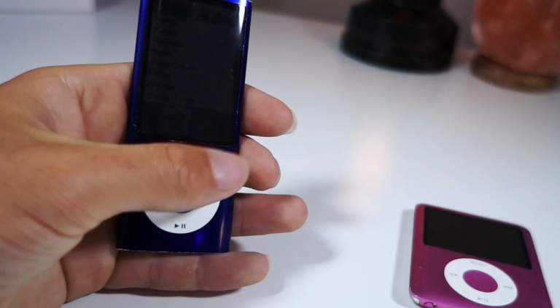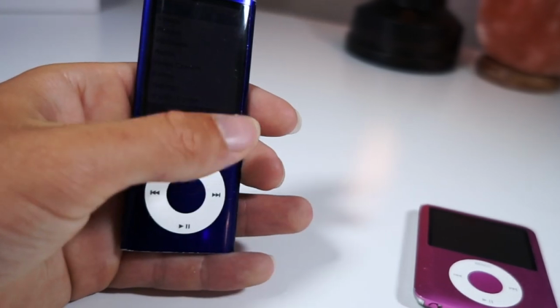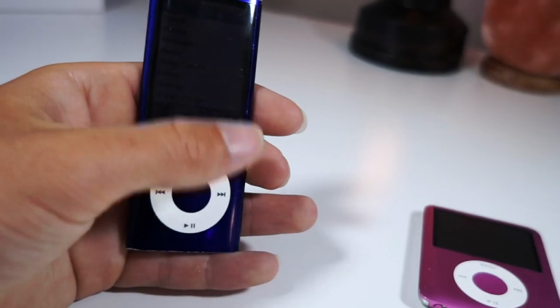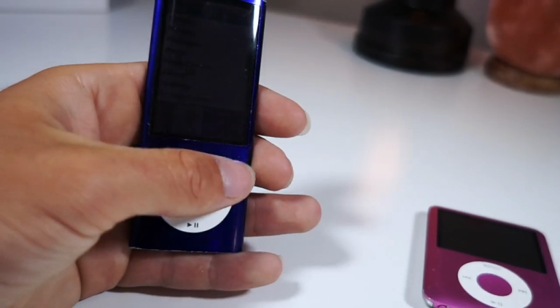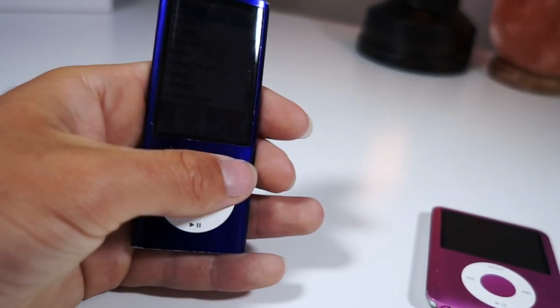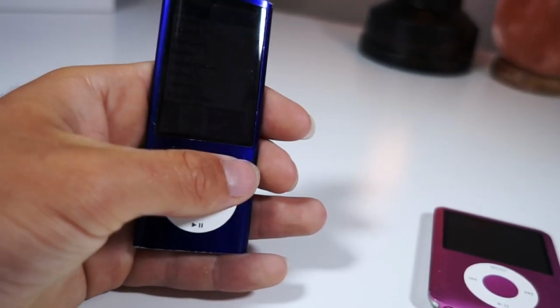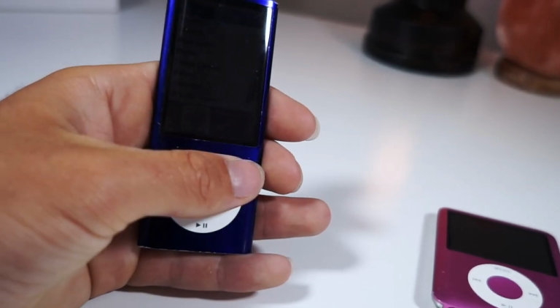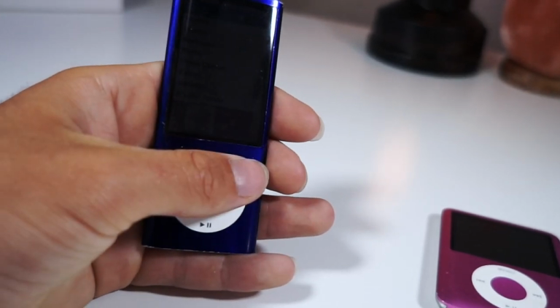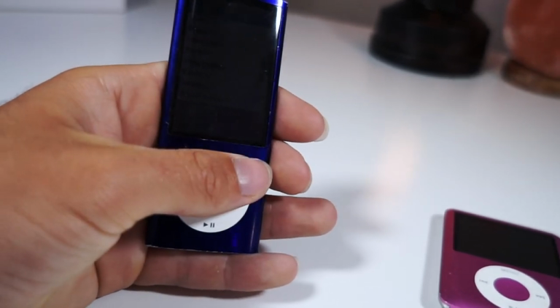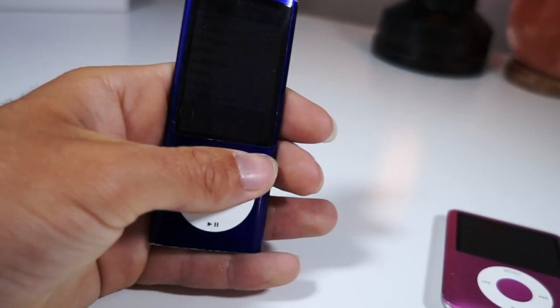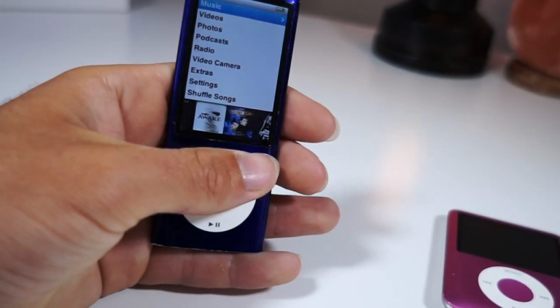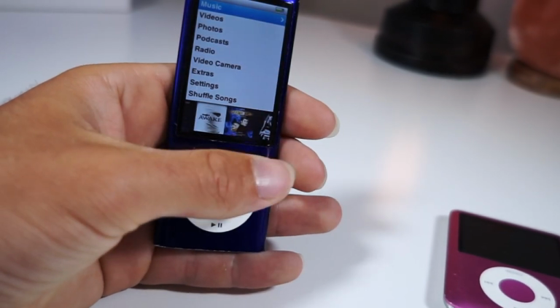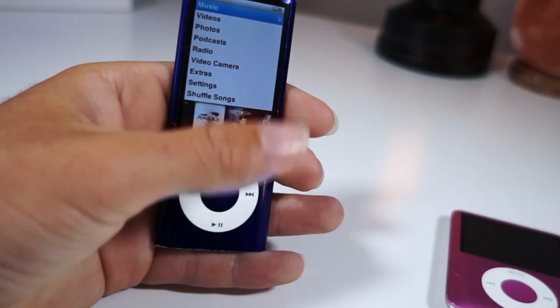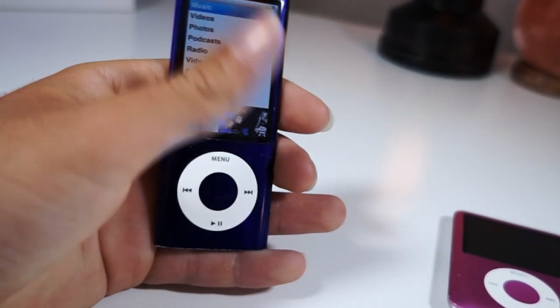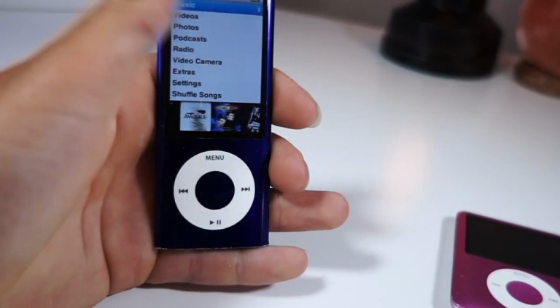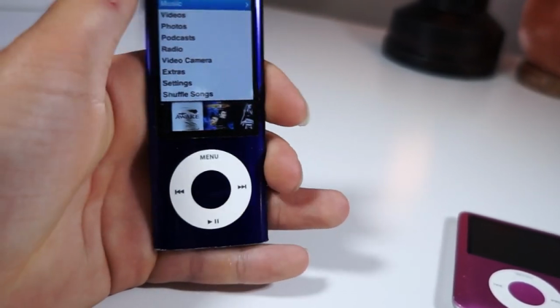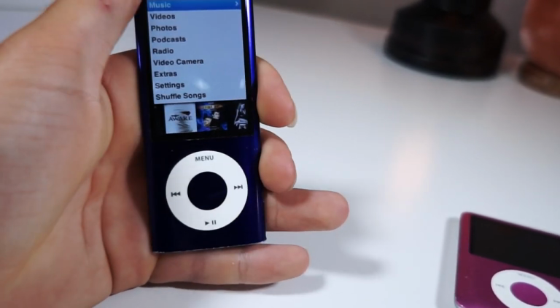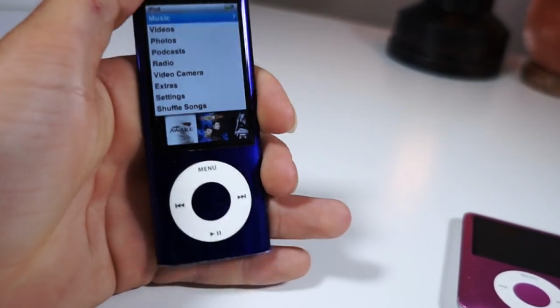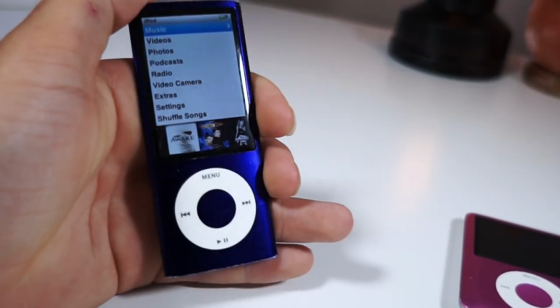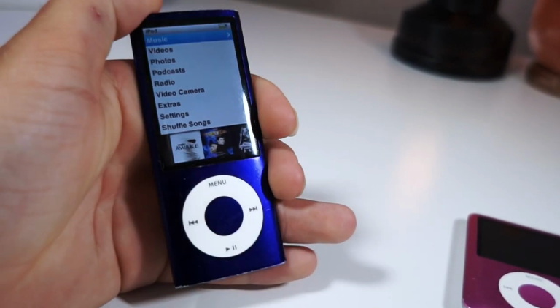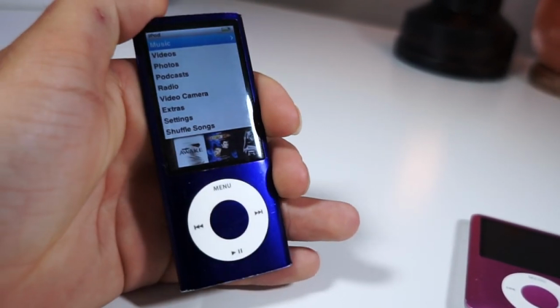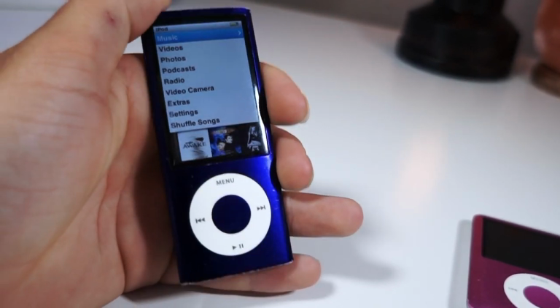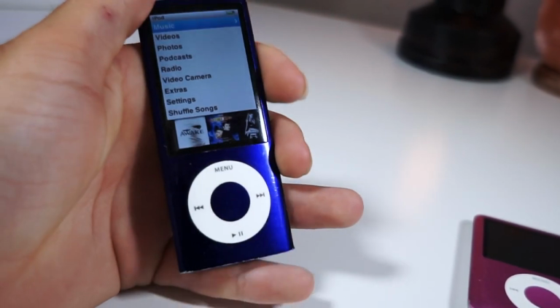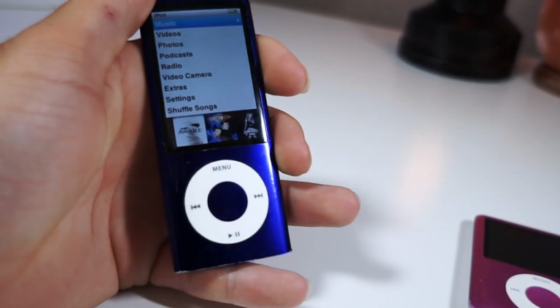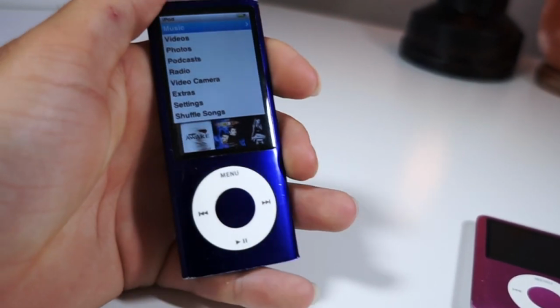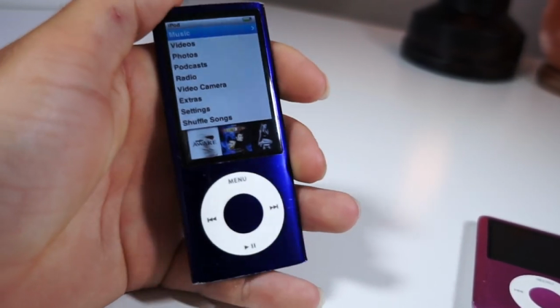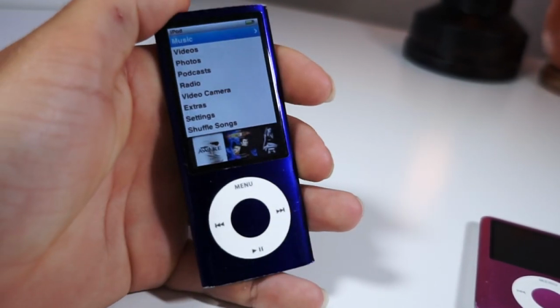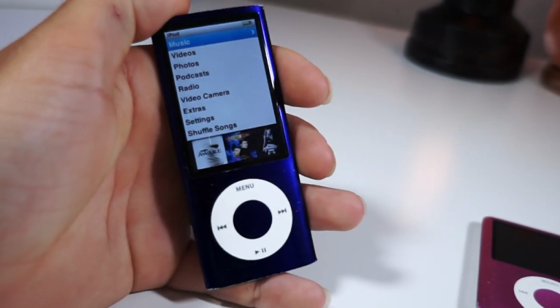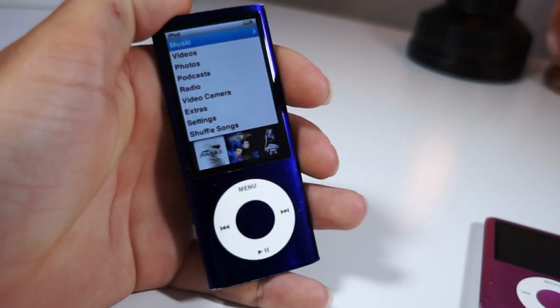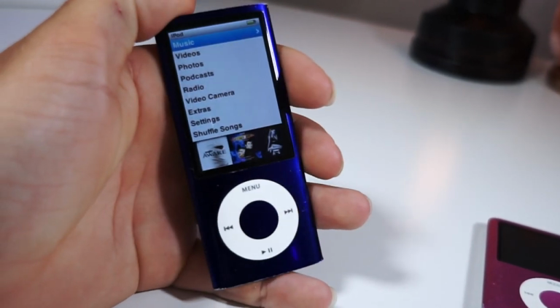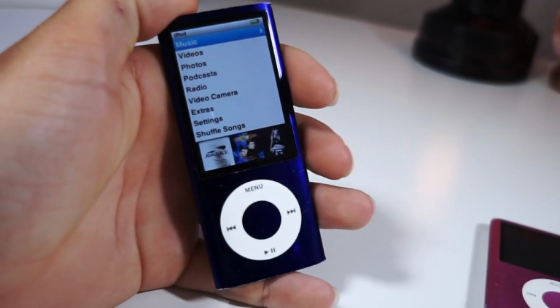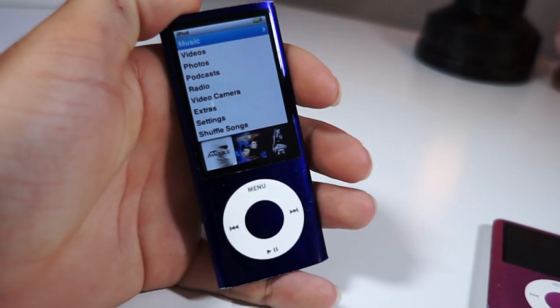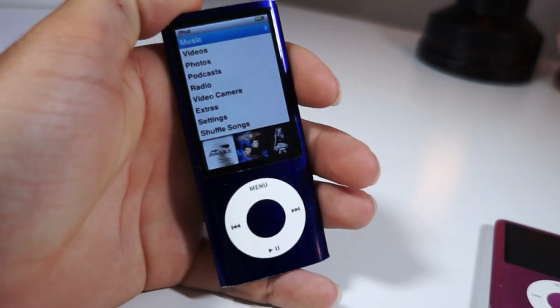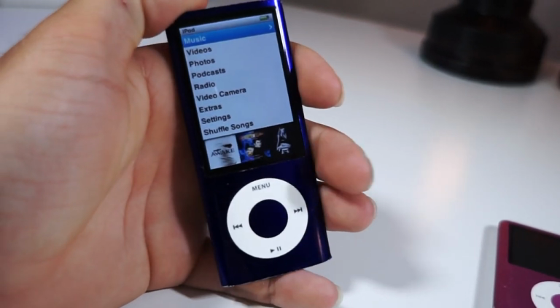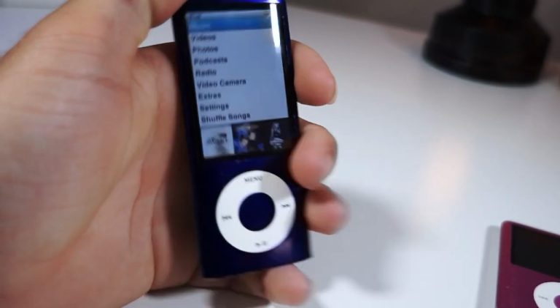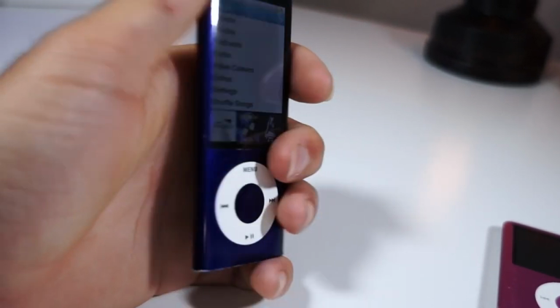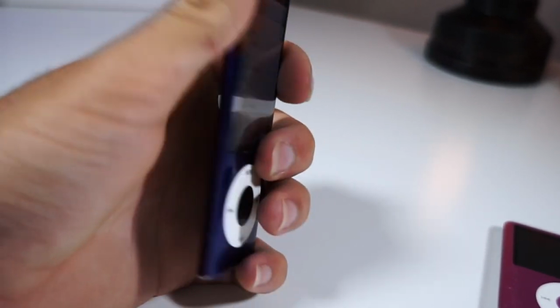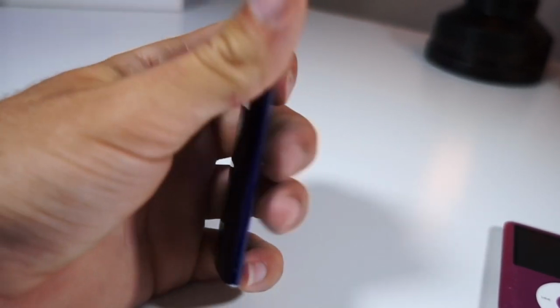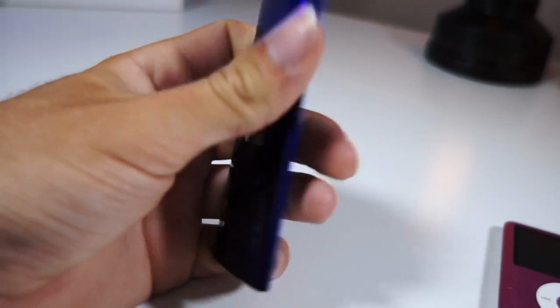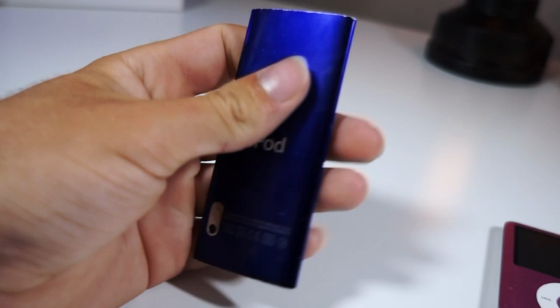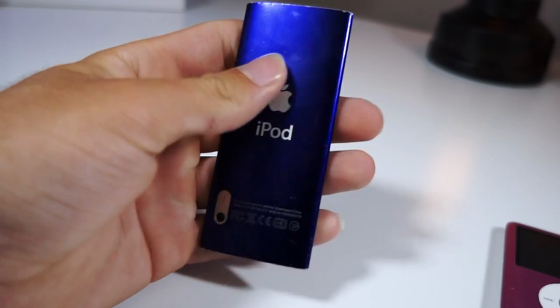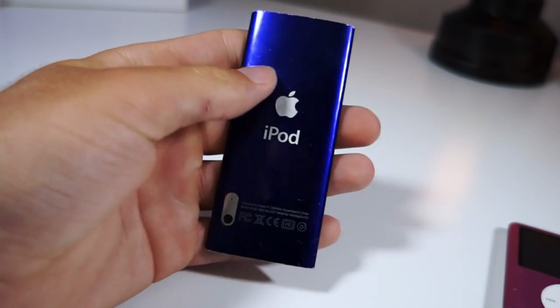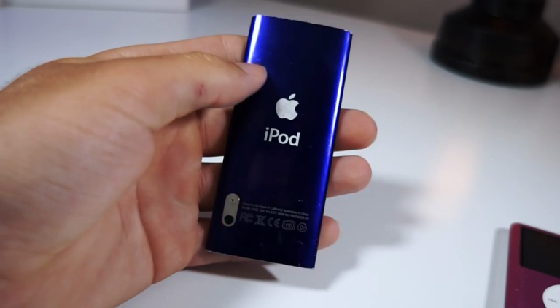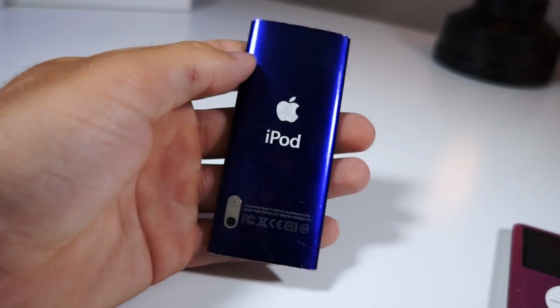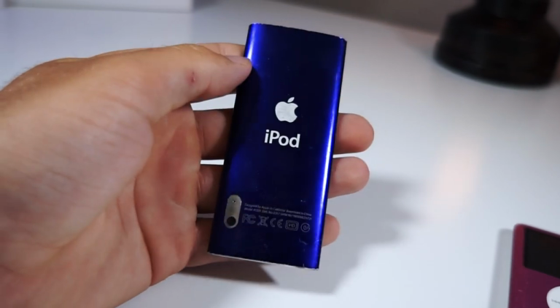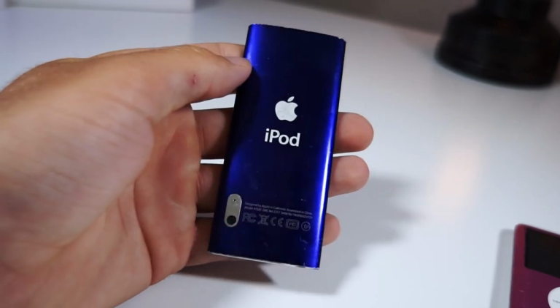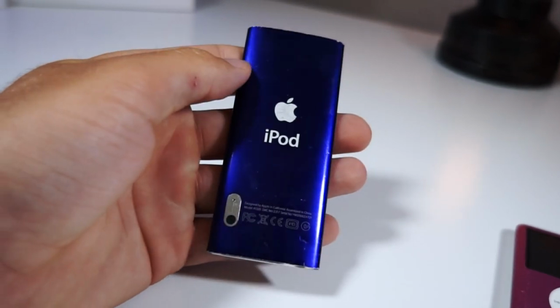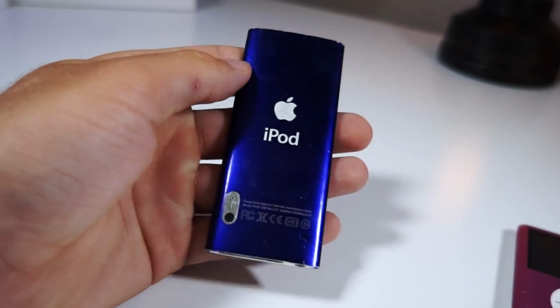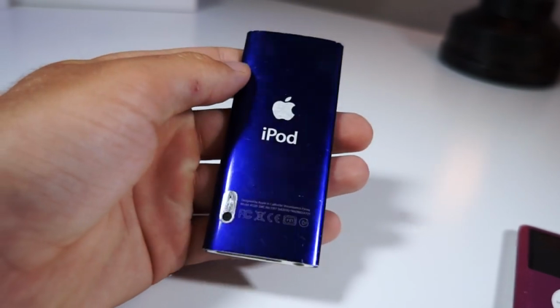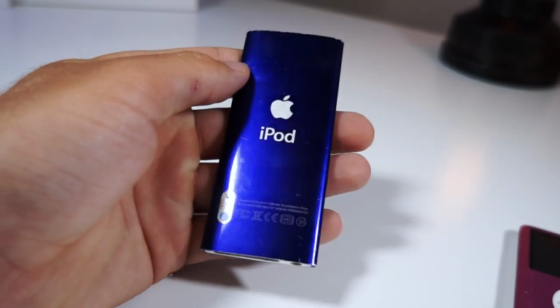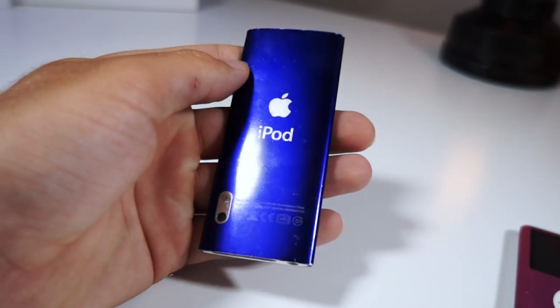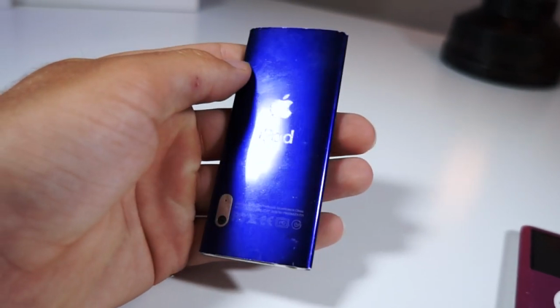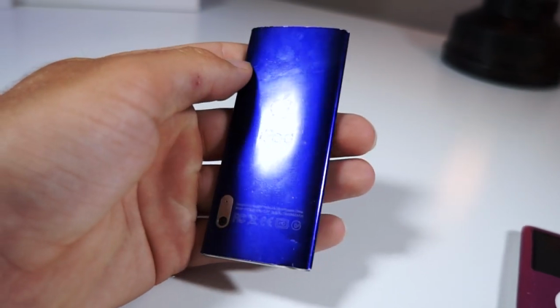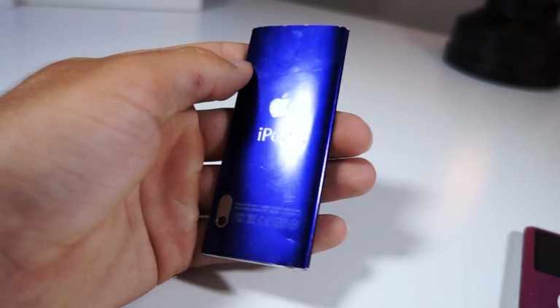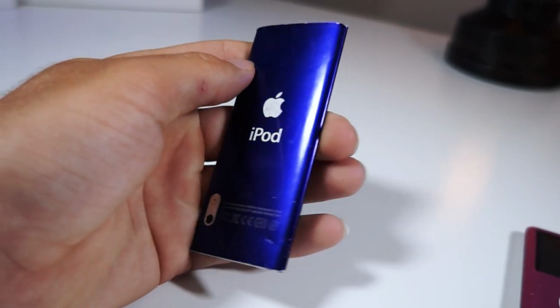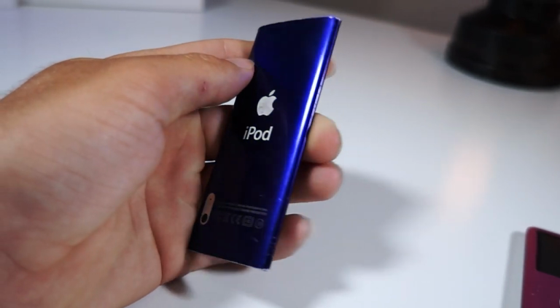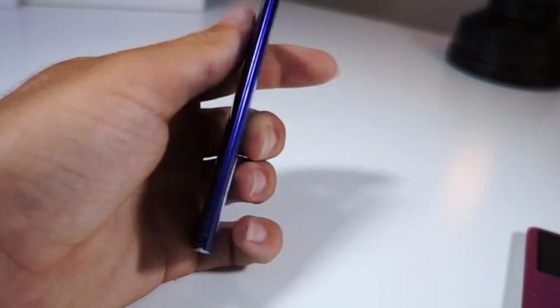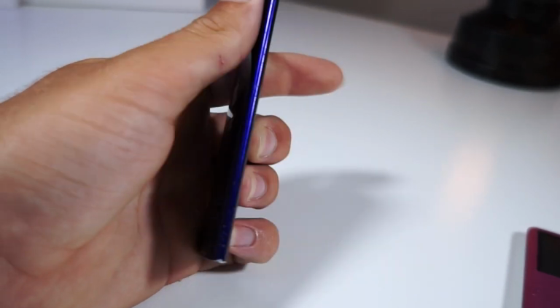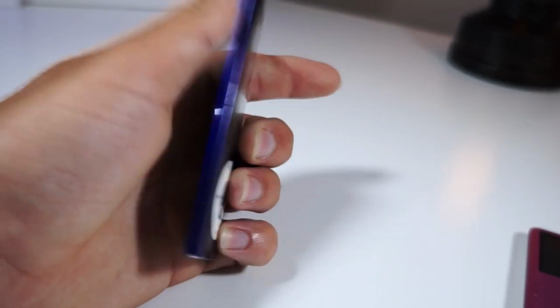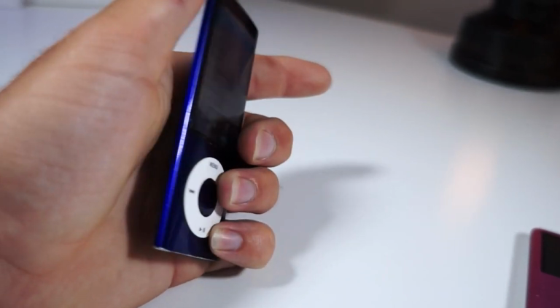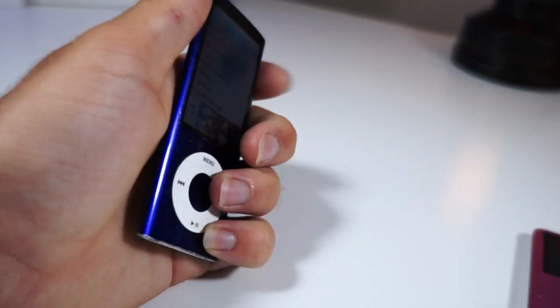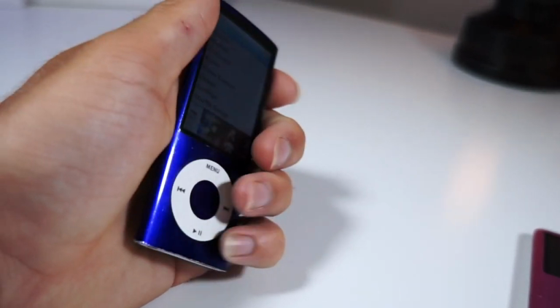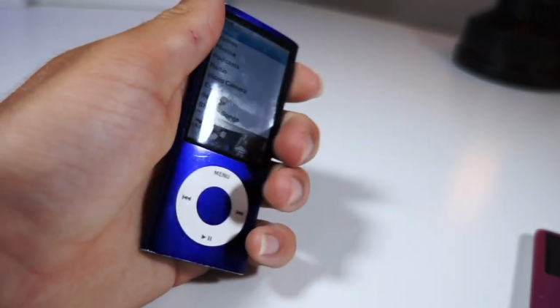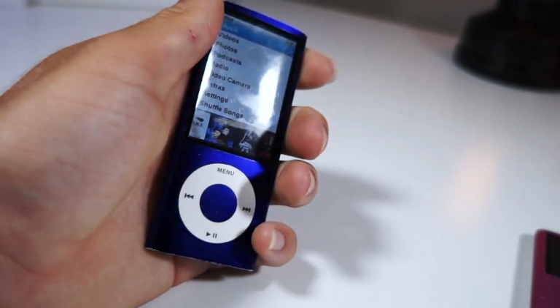What's up everyone, this is iTalkus Tech, and in this video we're going to be taking a look at the iPod Nano 5th Generation Secret Menu.